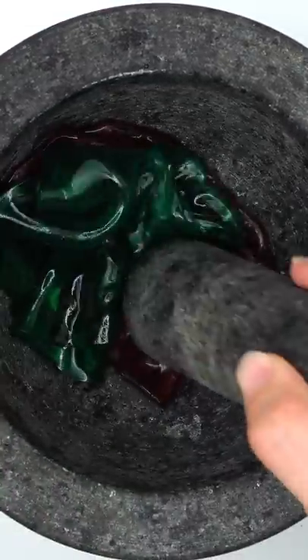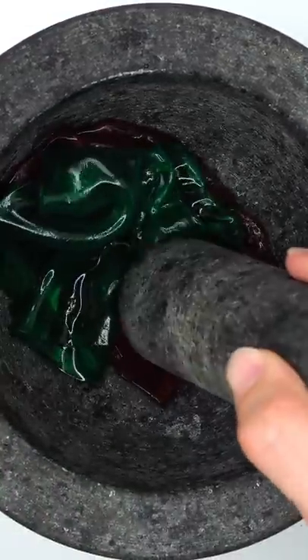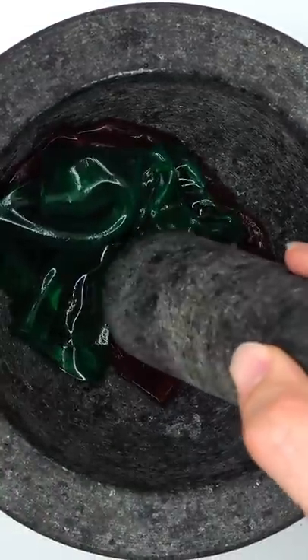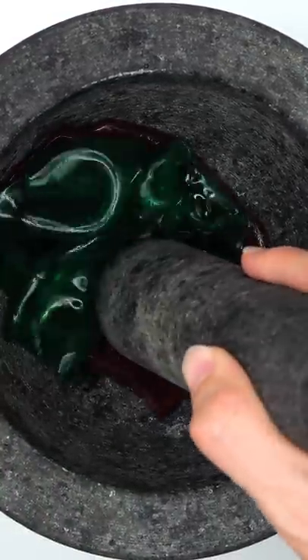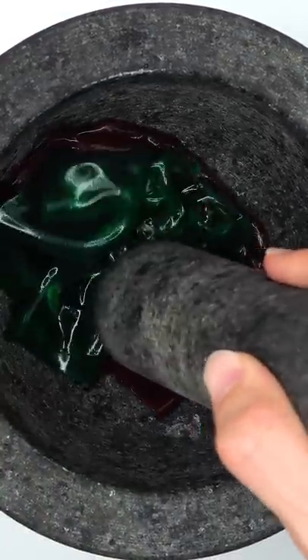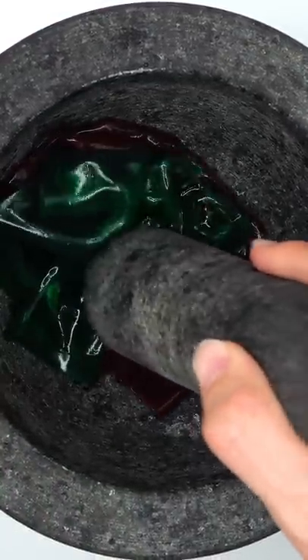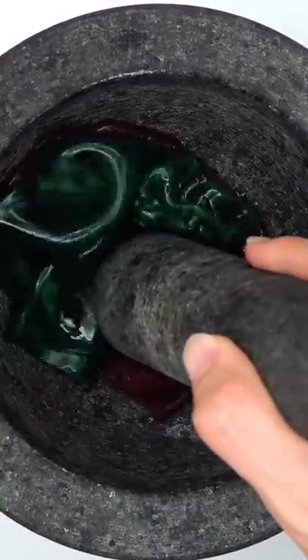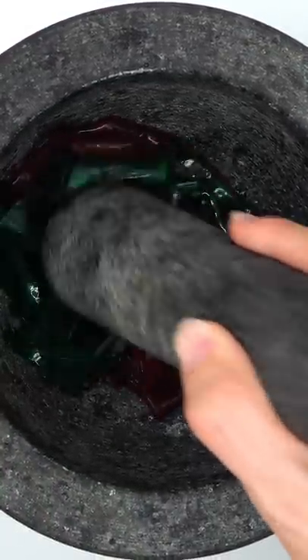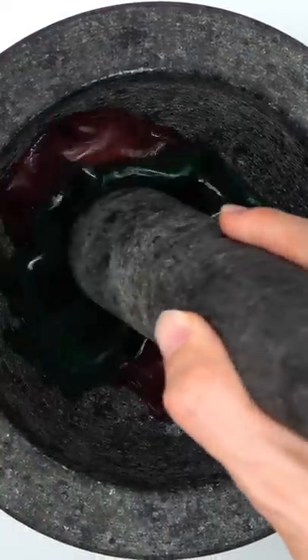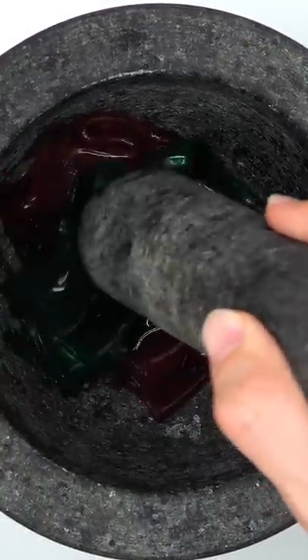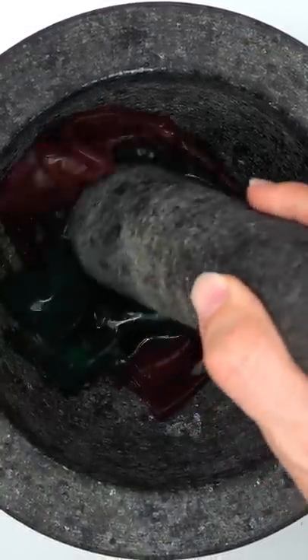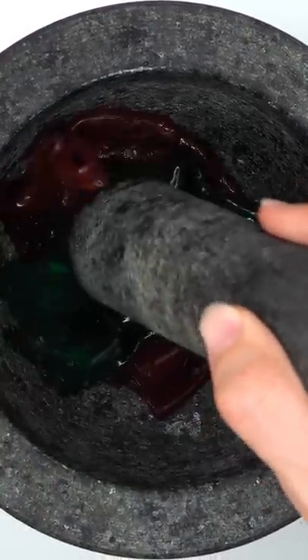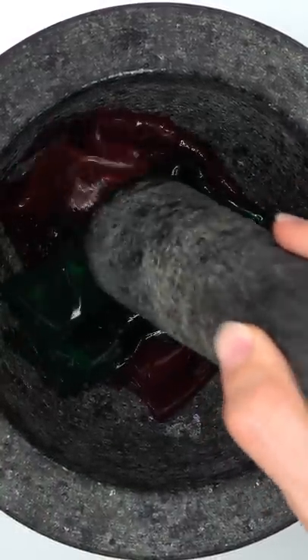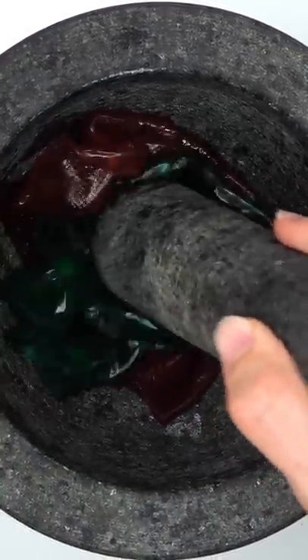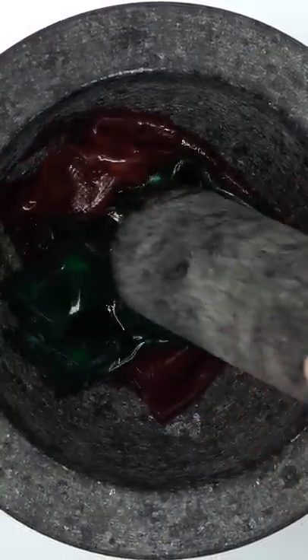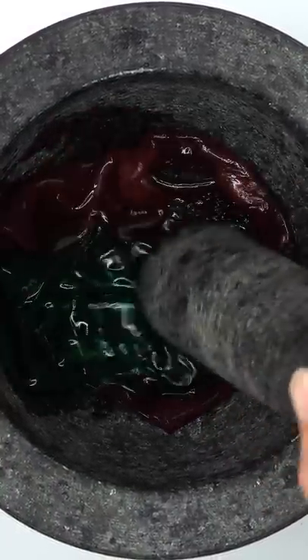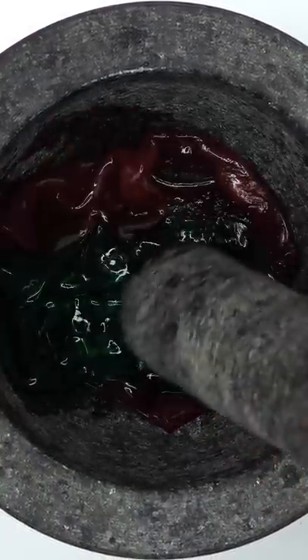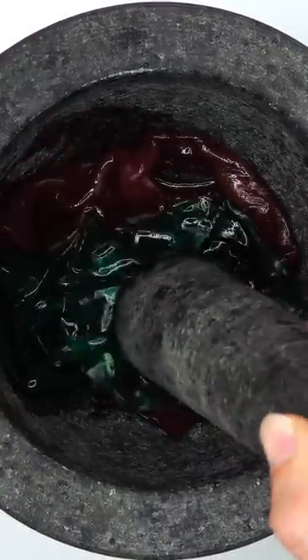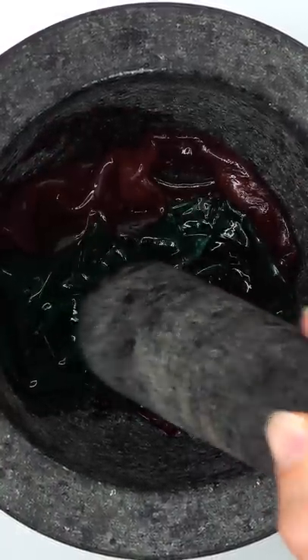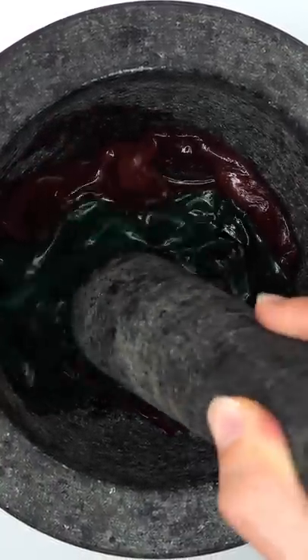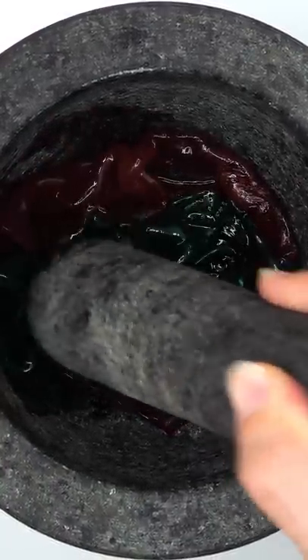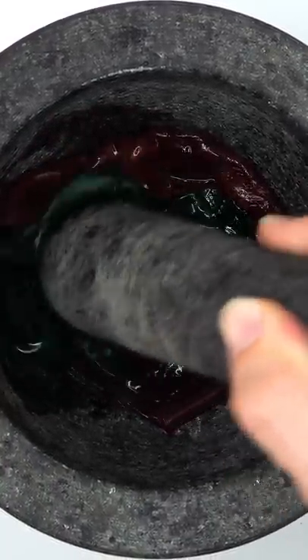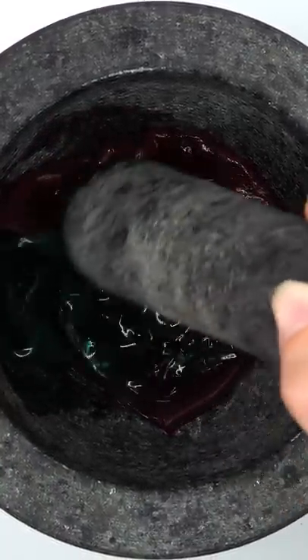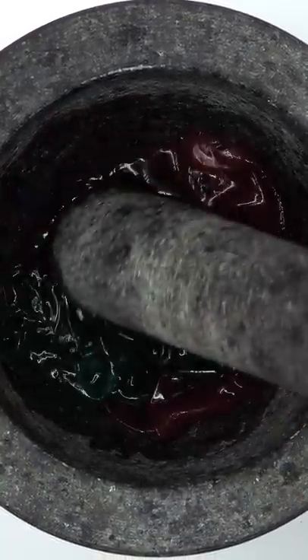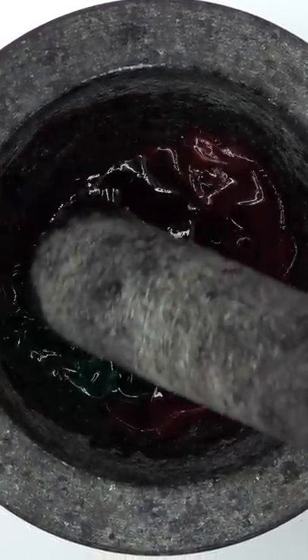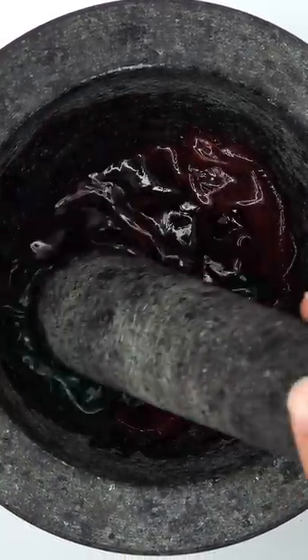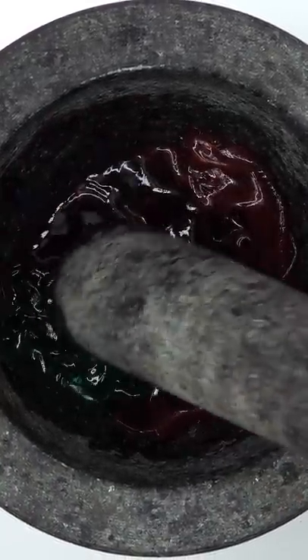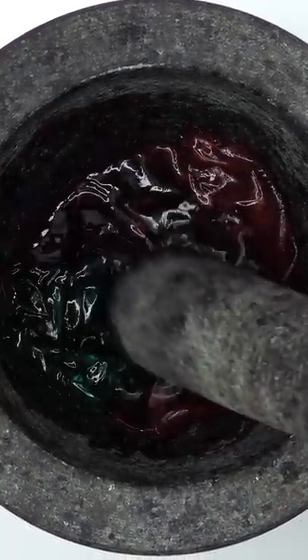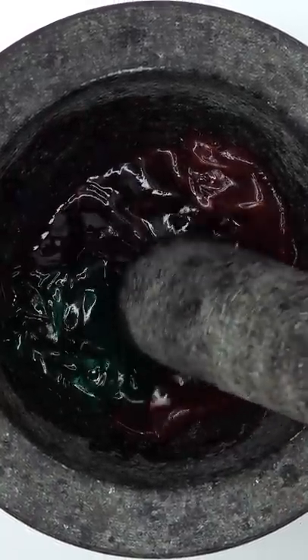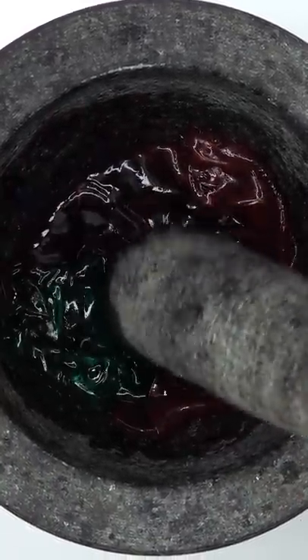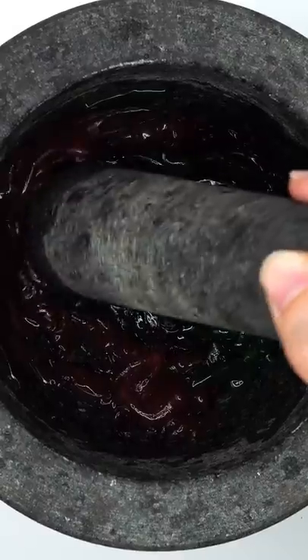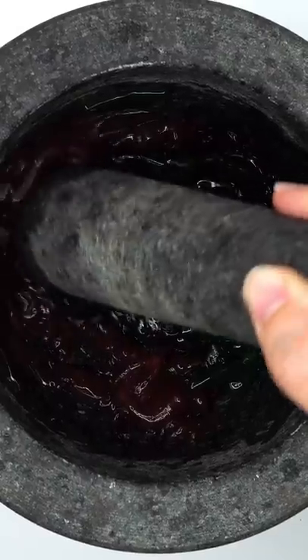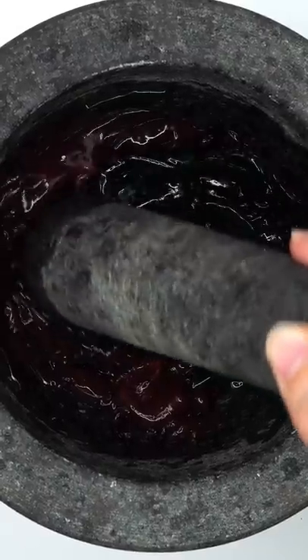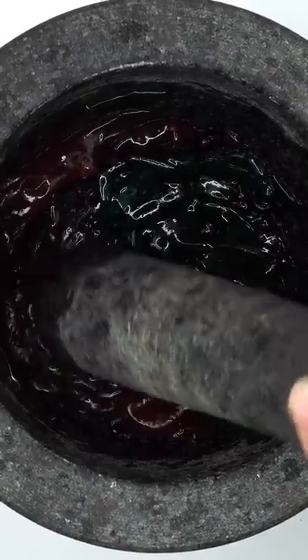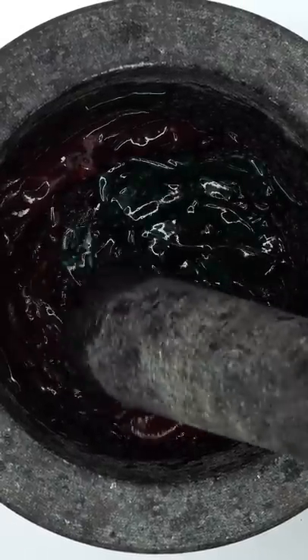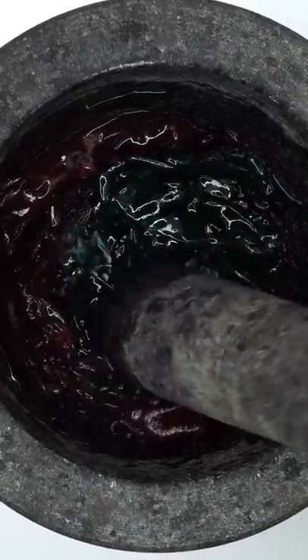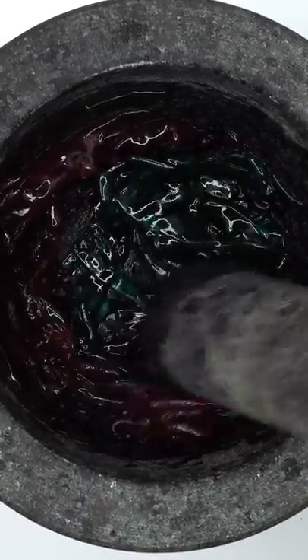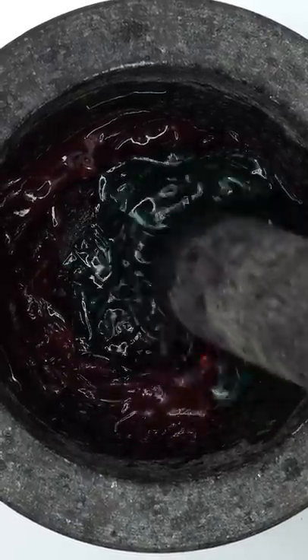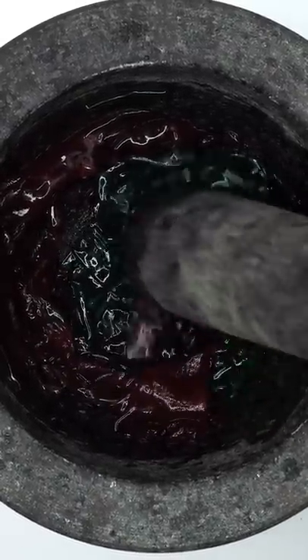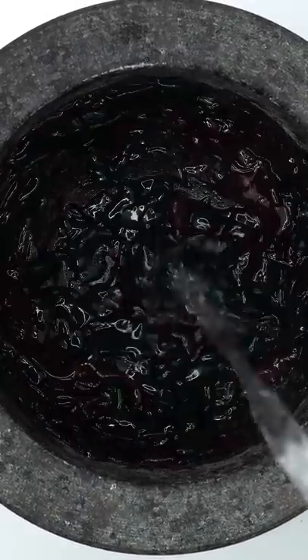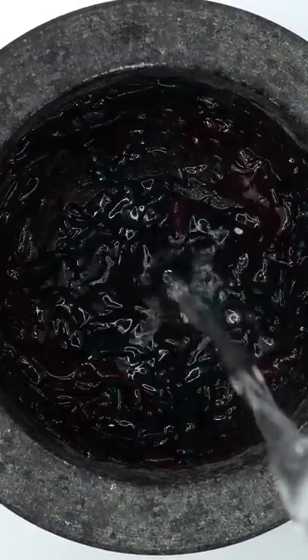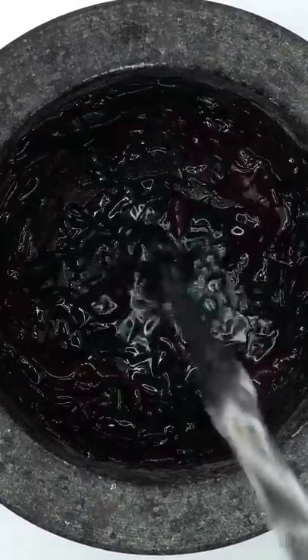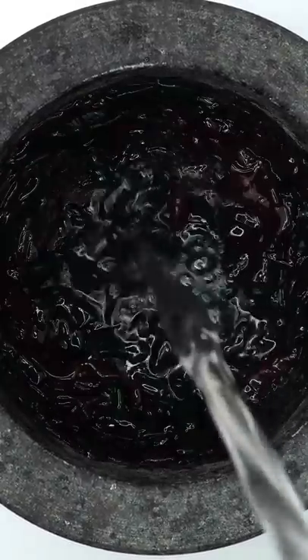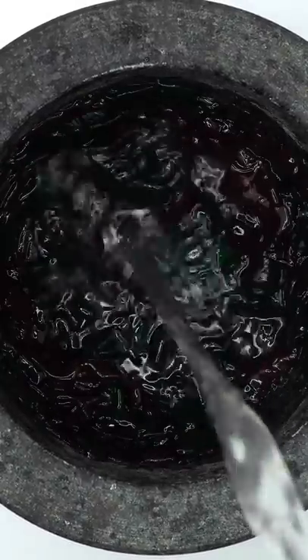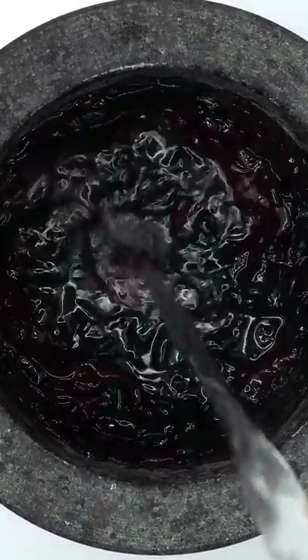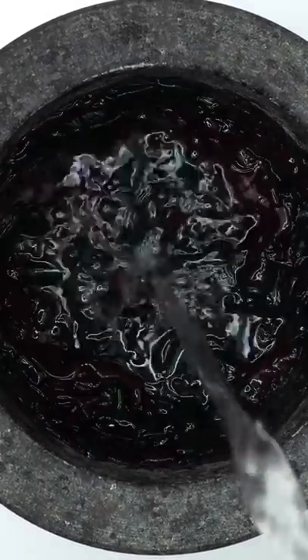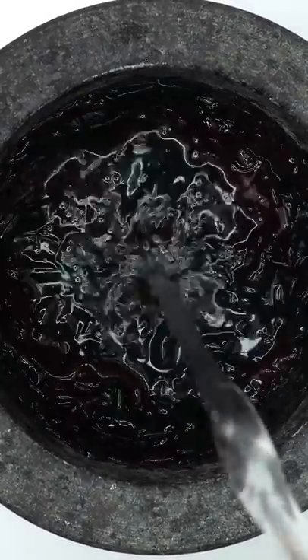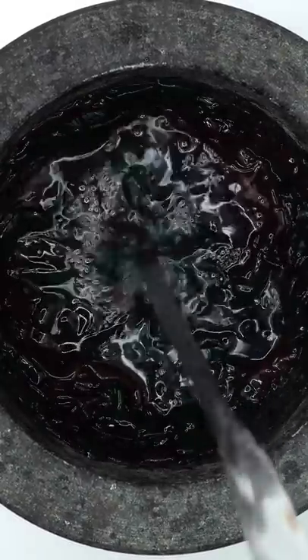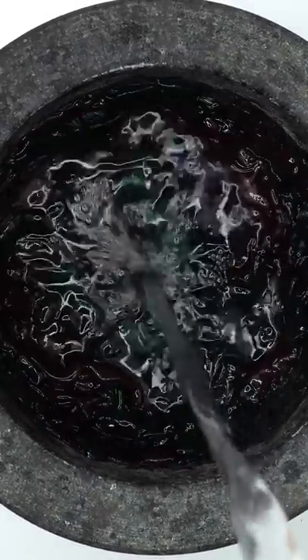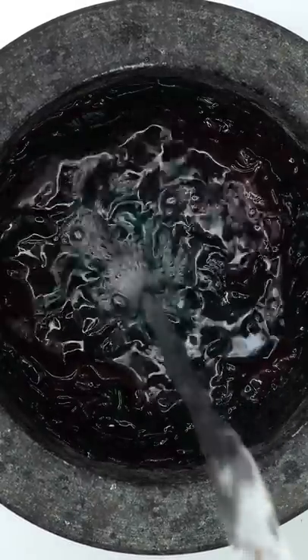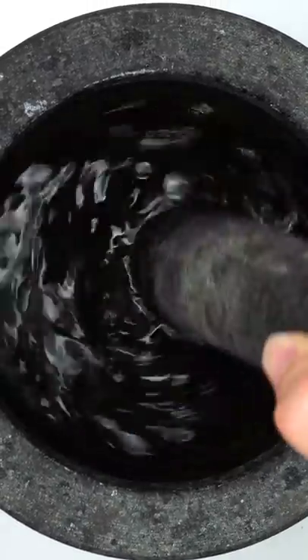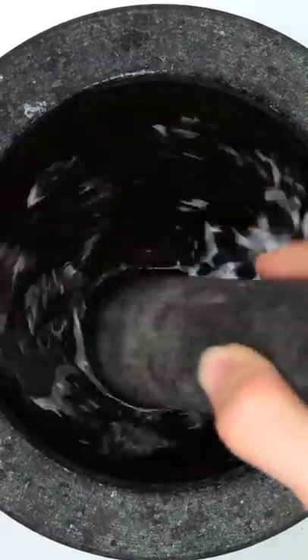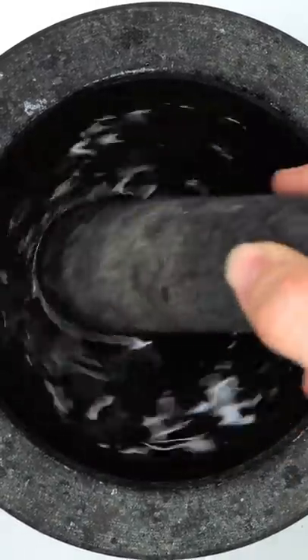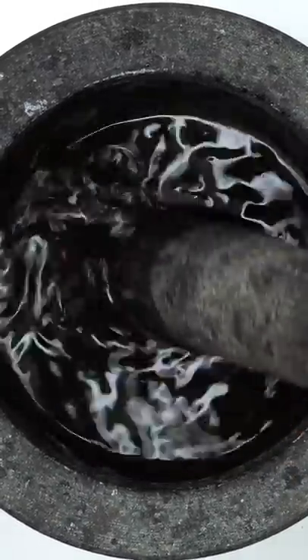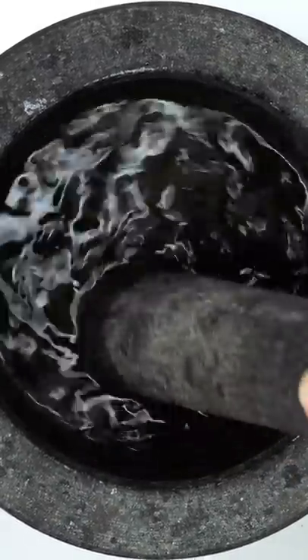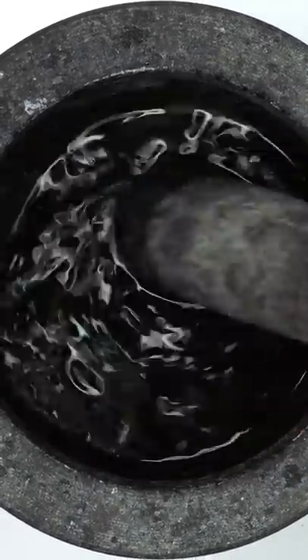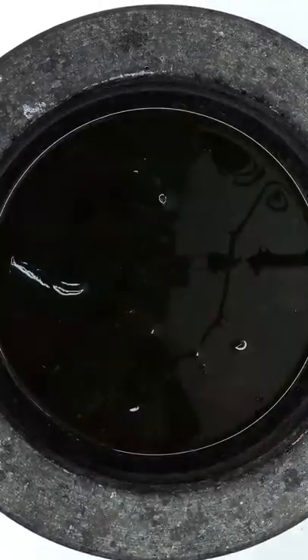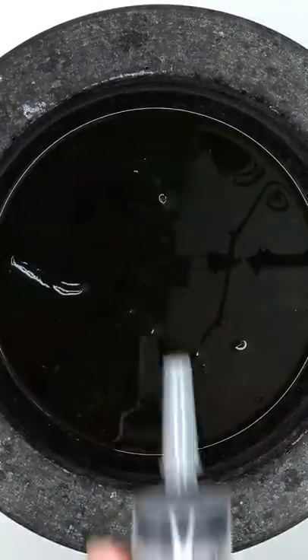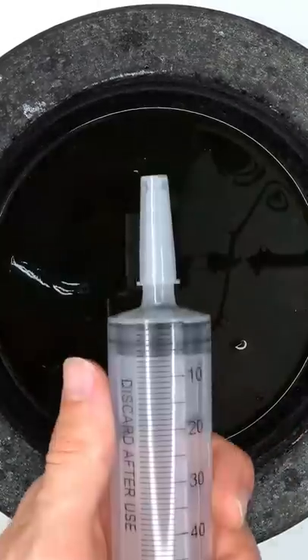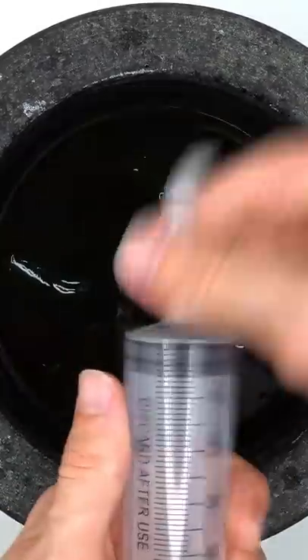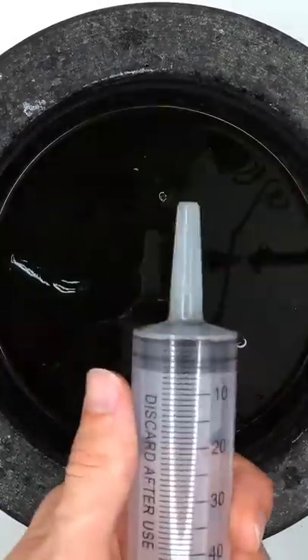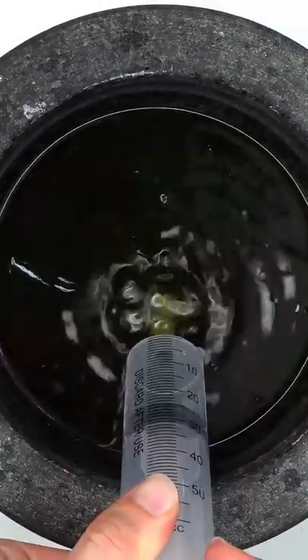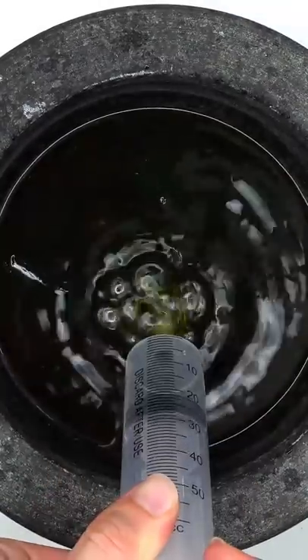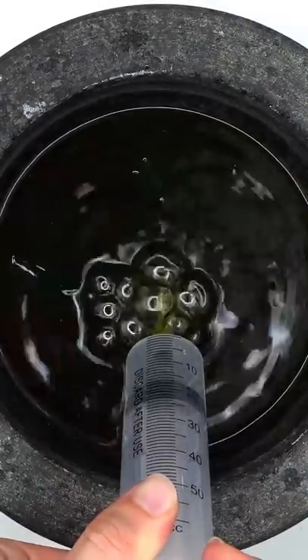Smash, smash, smash. This sounds a little sus. It's so moist. Add some water, mix it up. Bubbles.